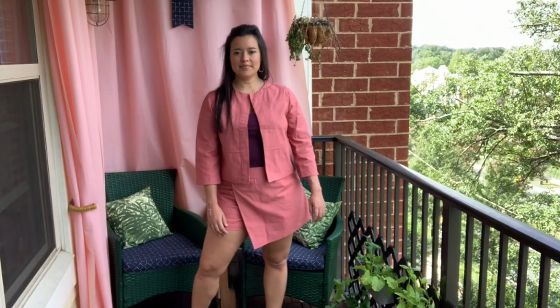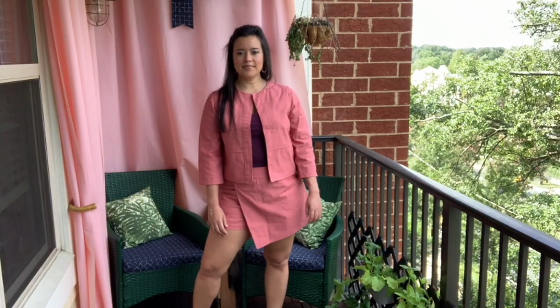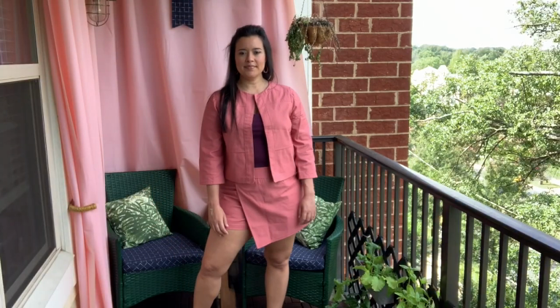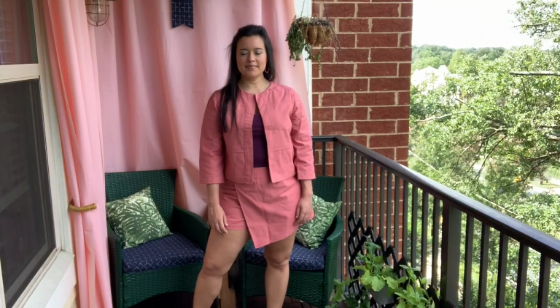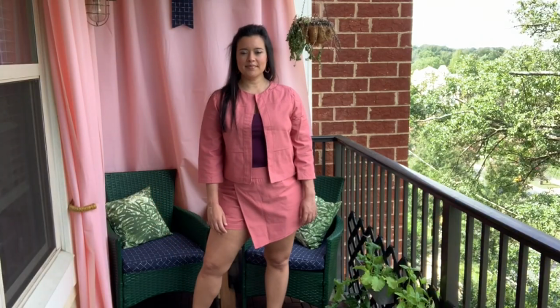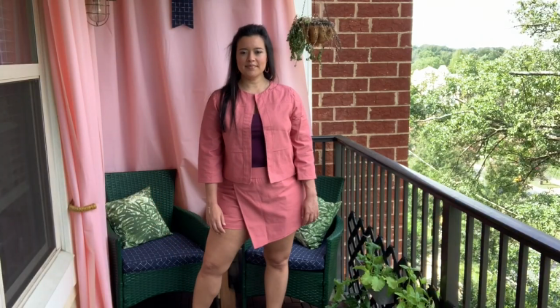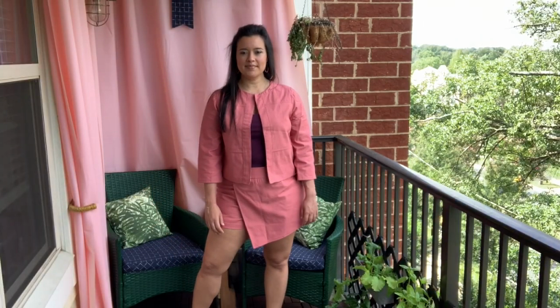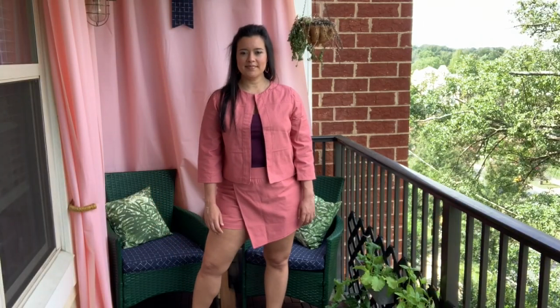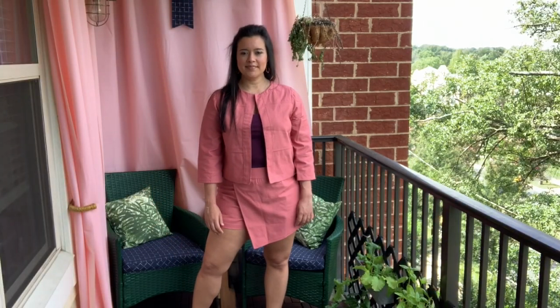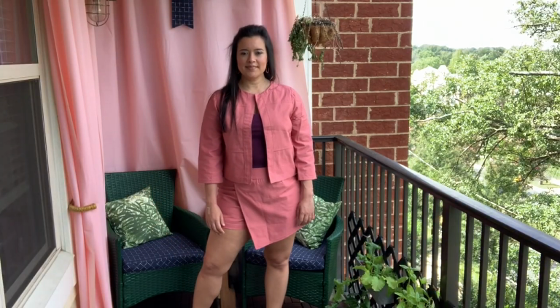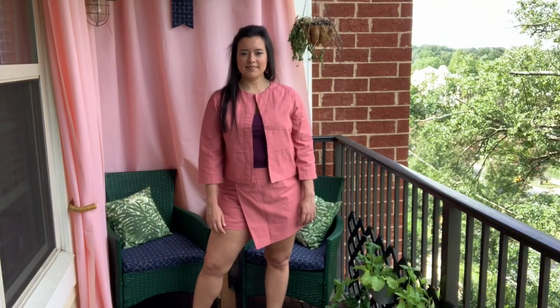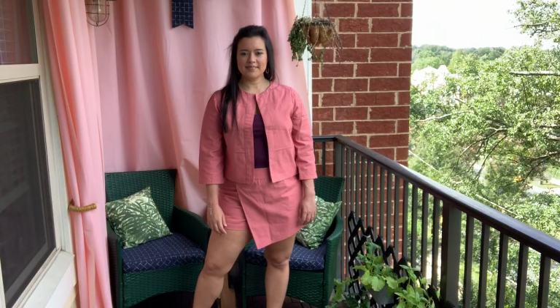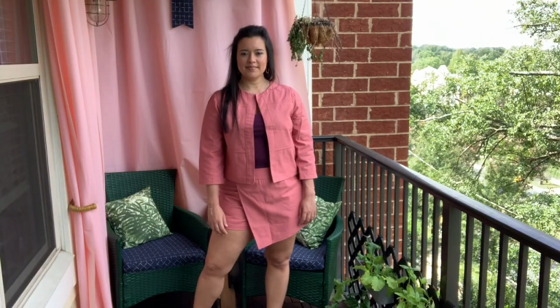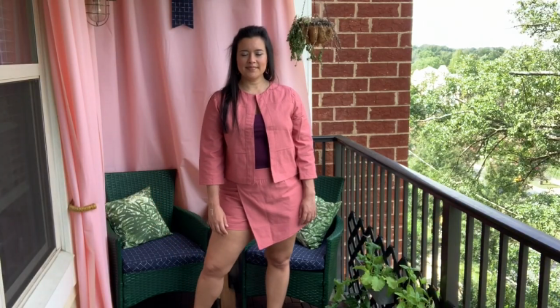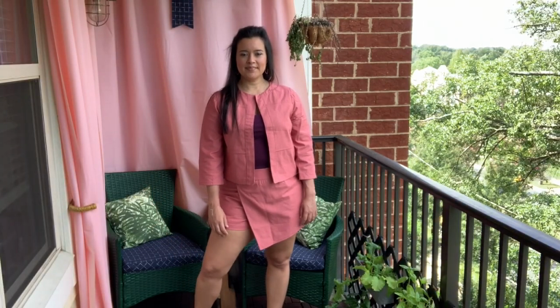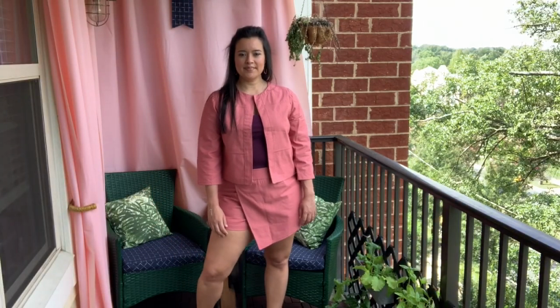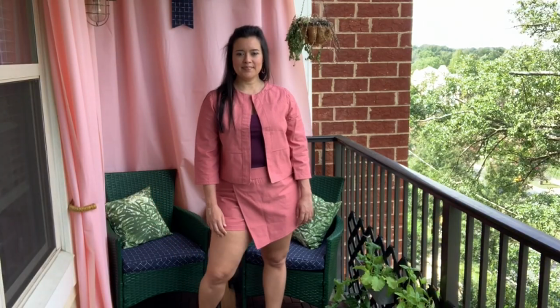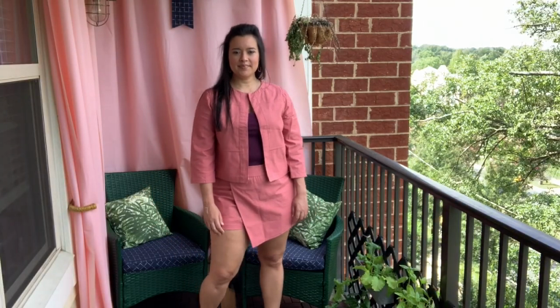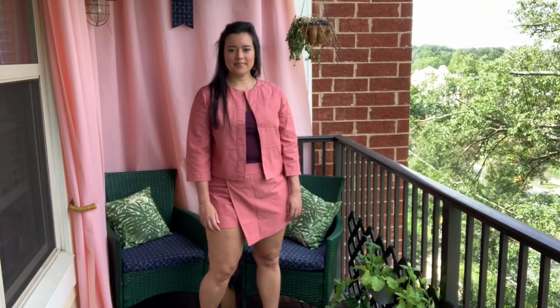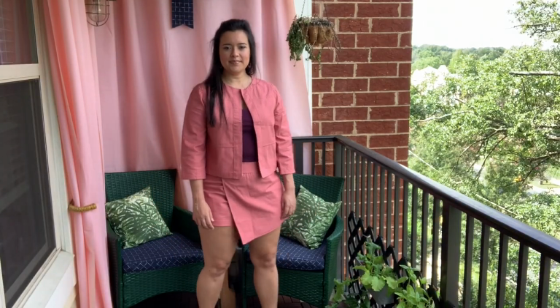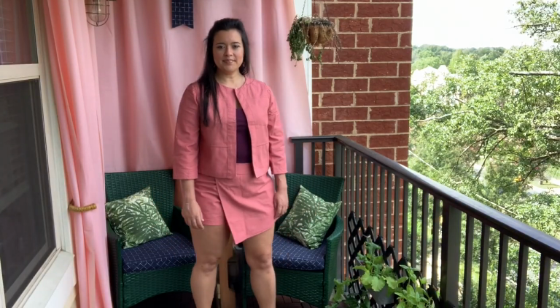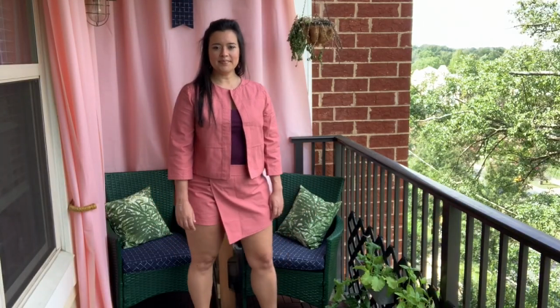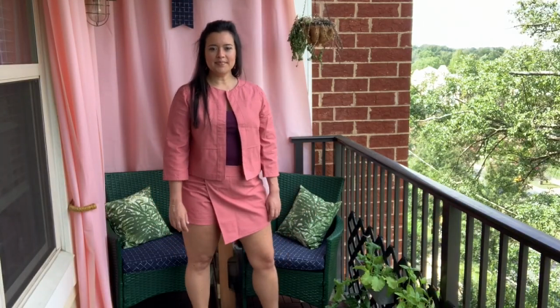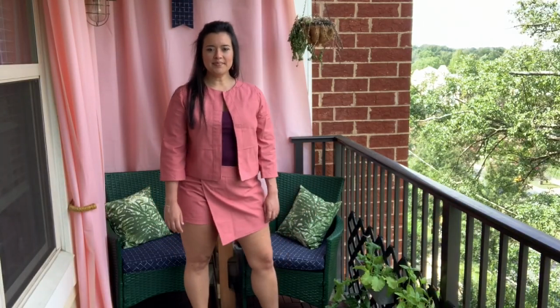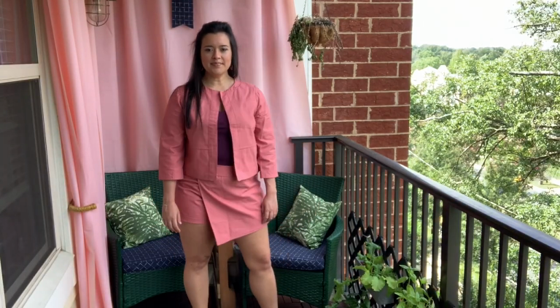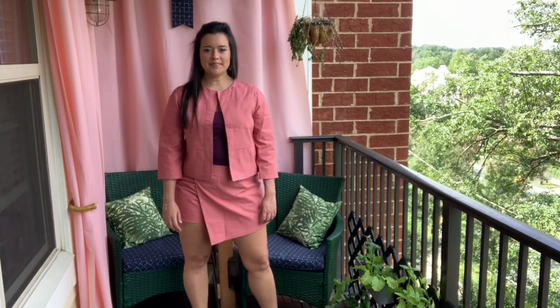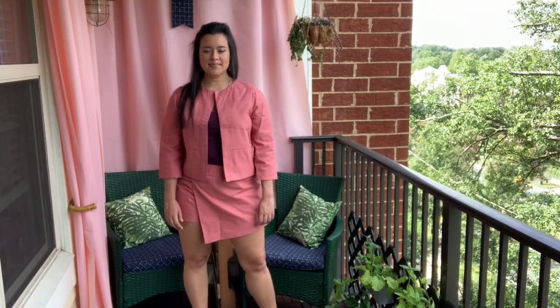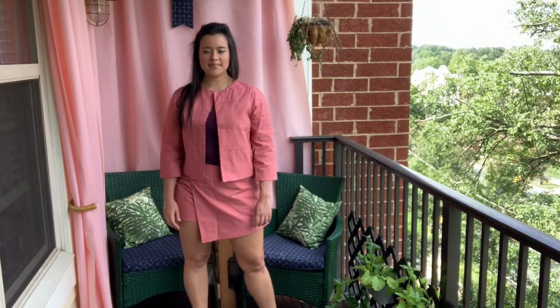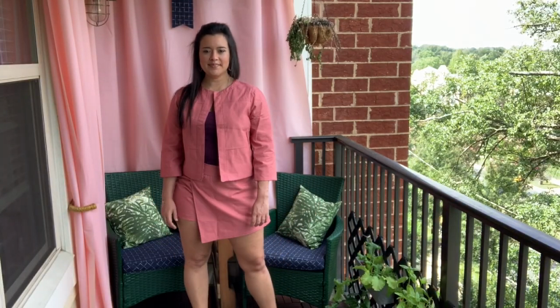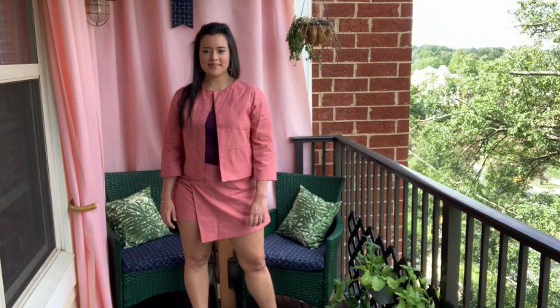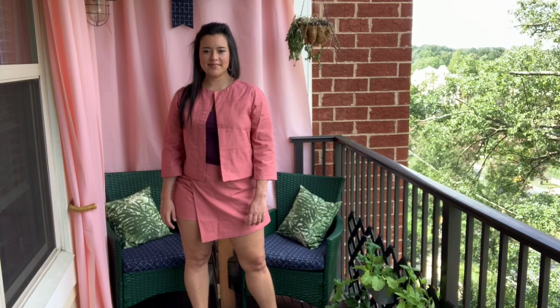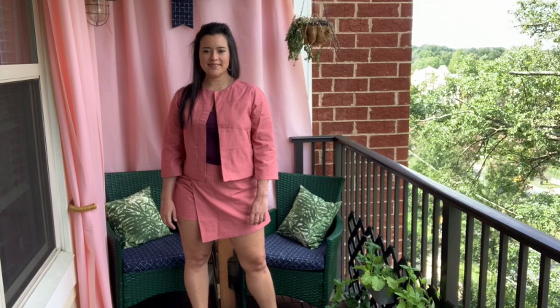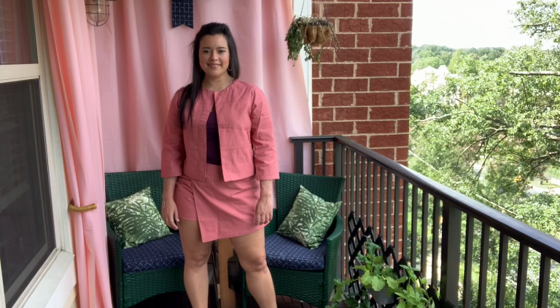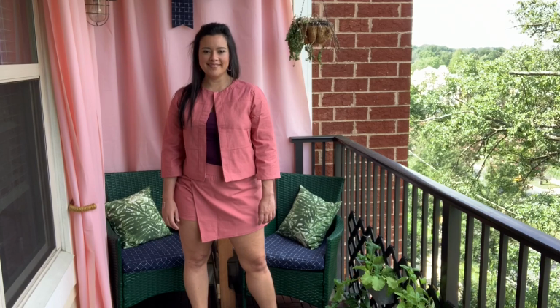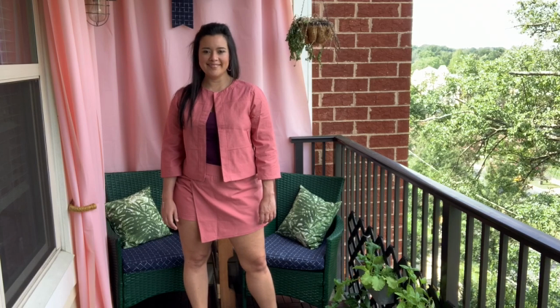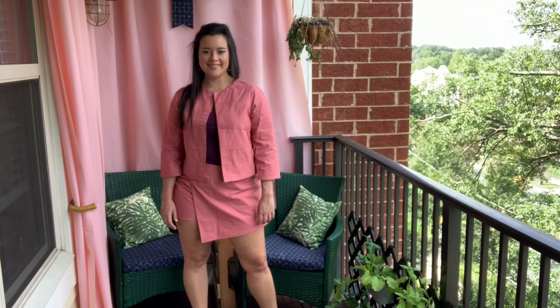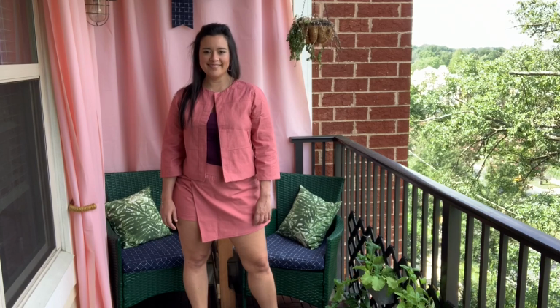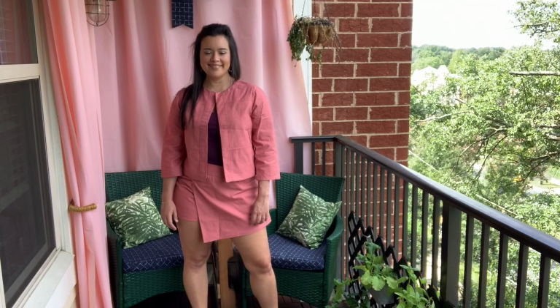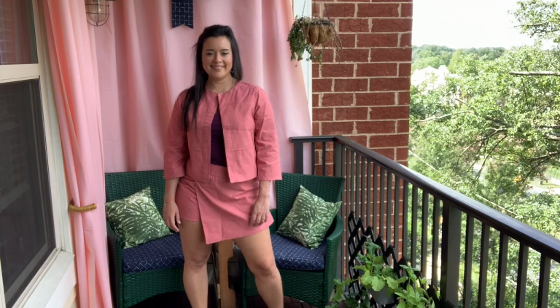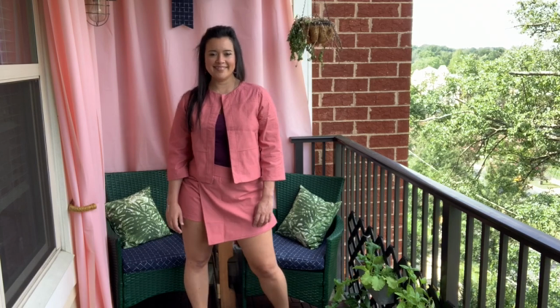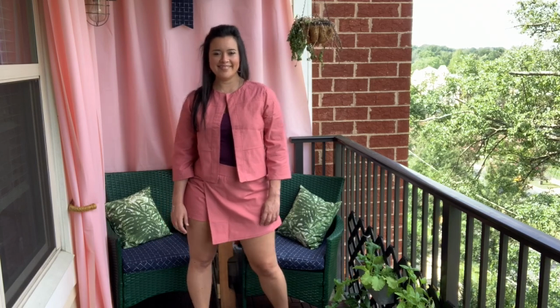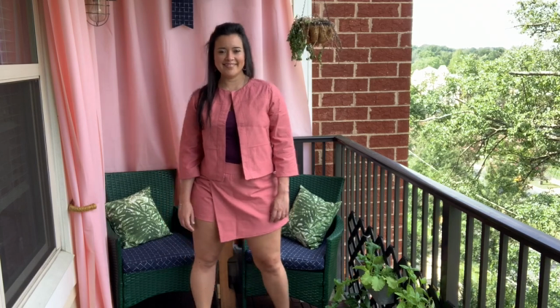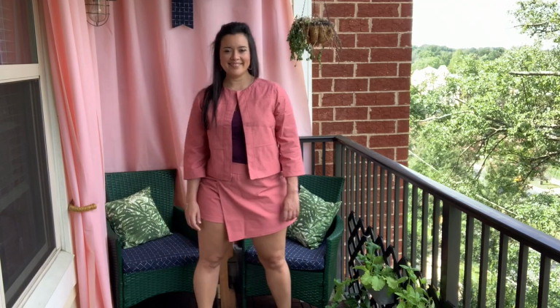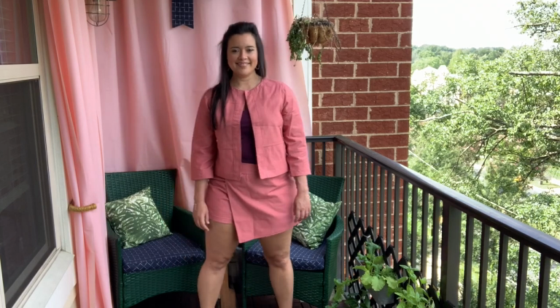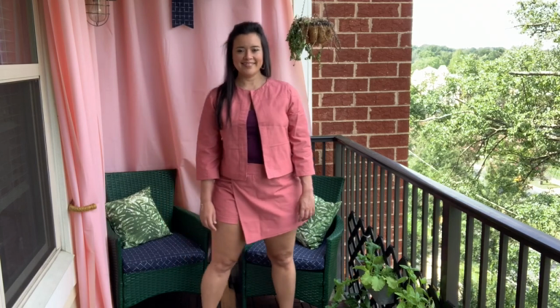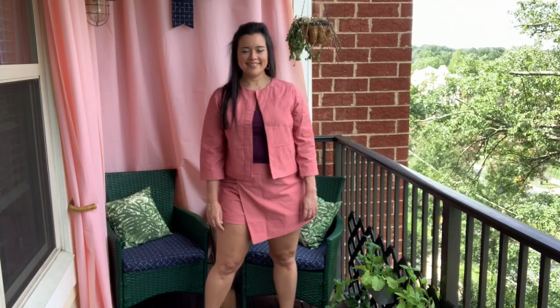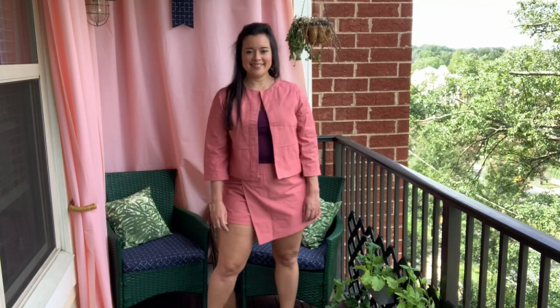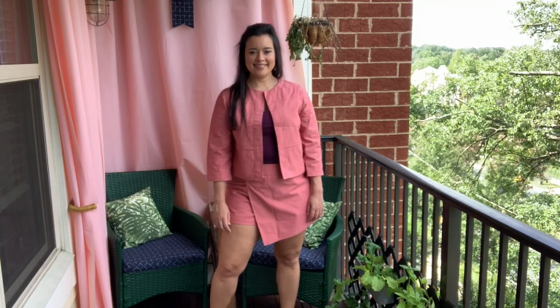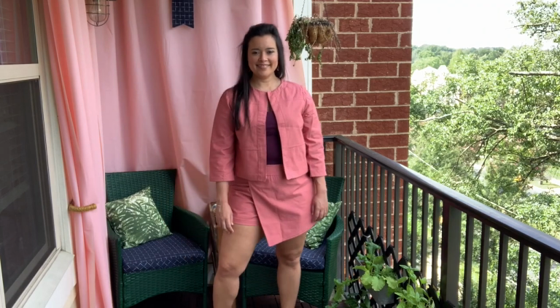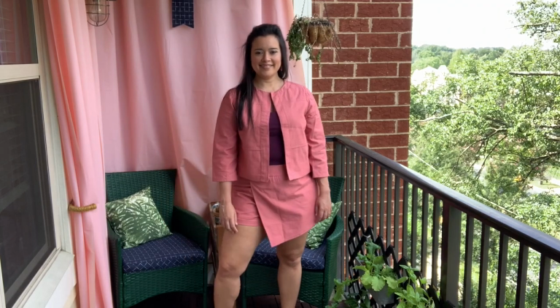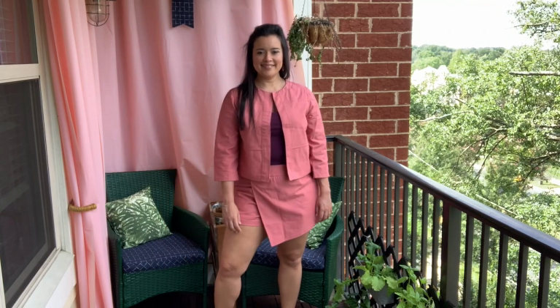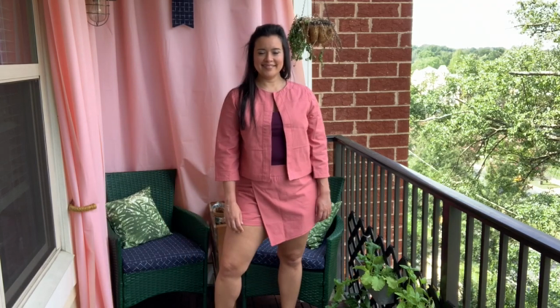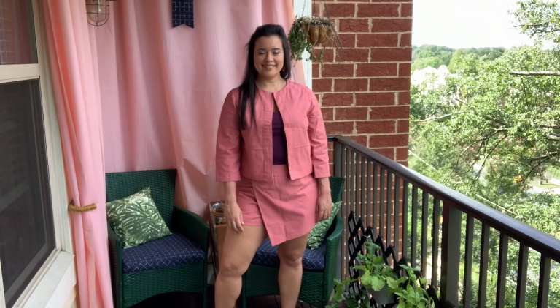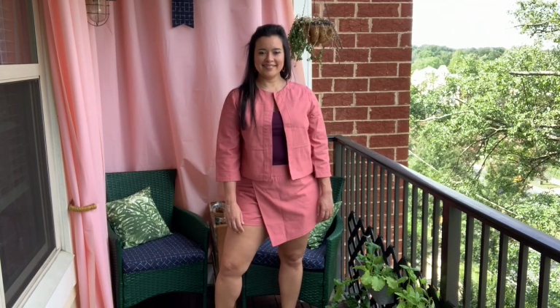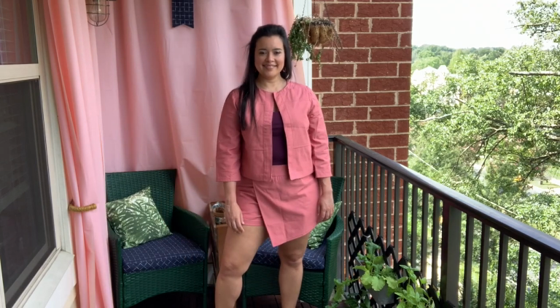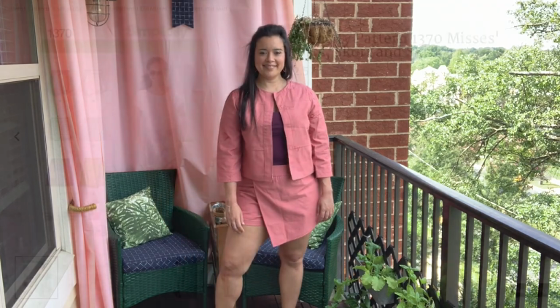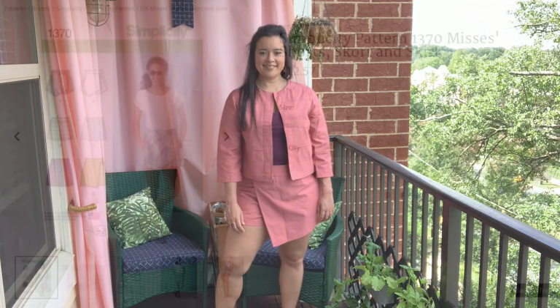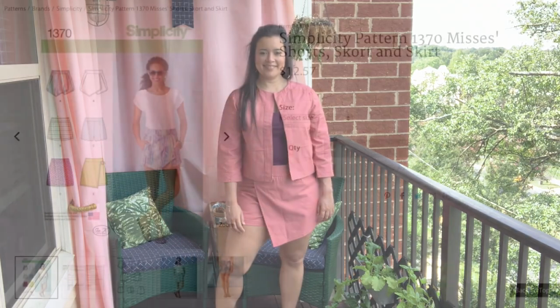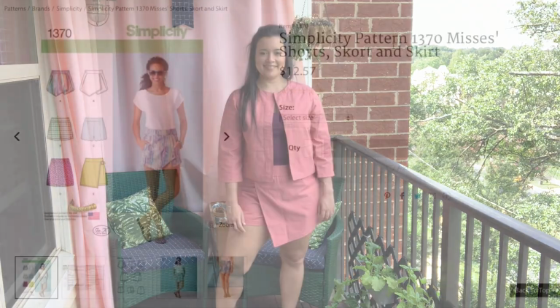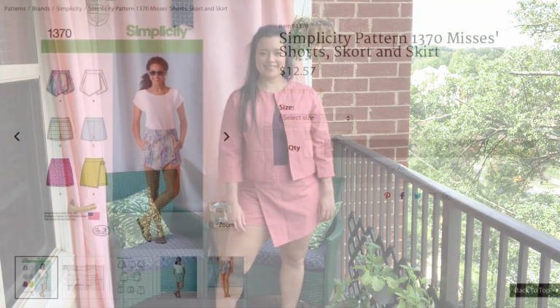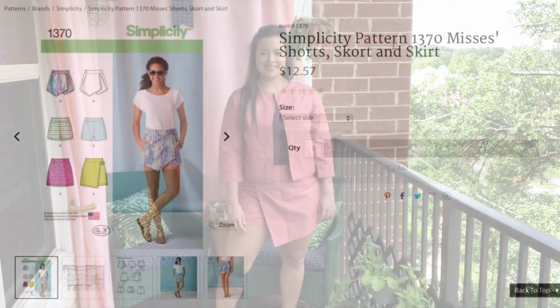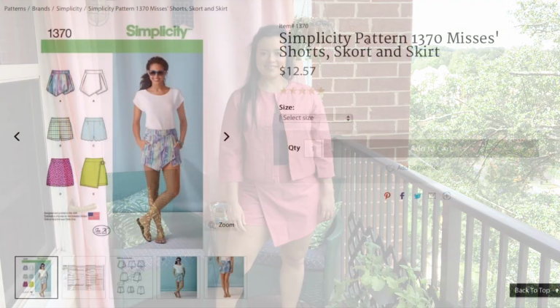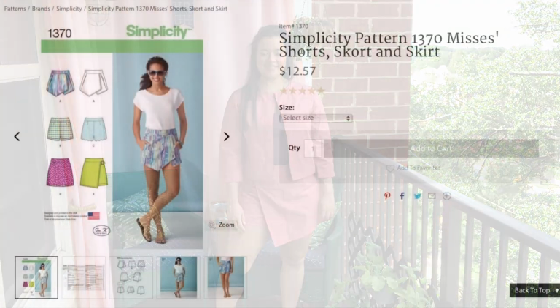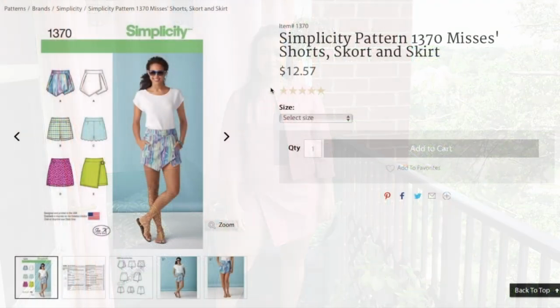Other than that, though, the jacket is super cute. Right out of the envelope, the length is great, and although slim, I really do love the sleeve shape so much.